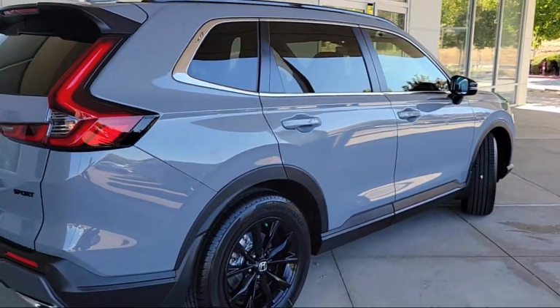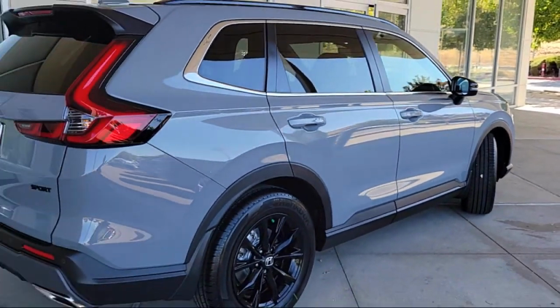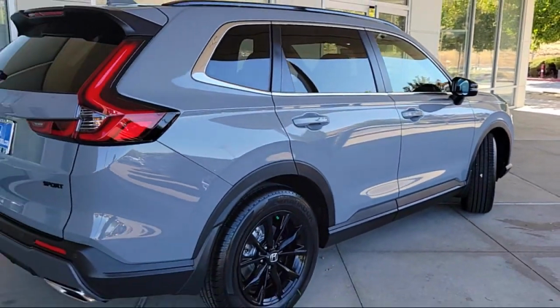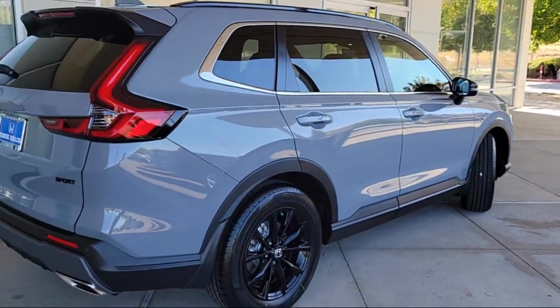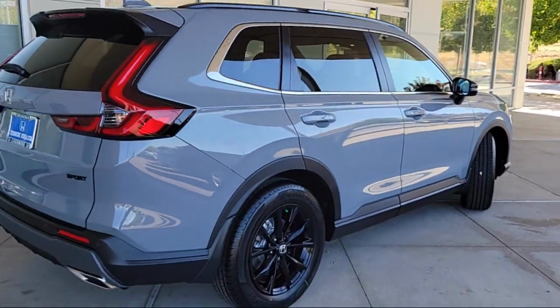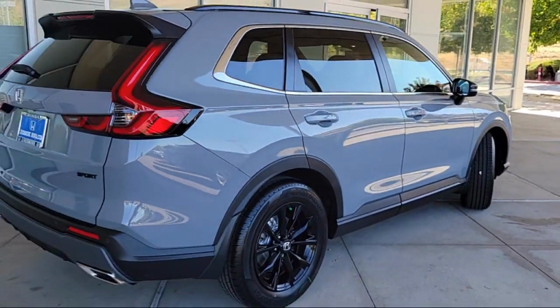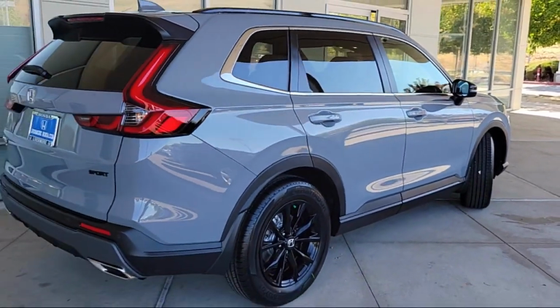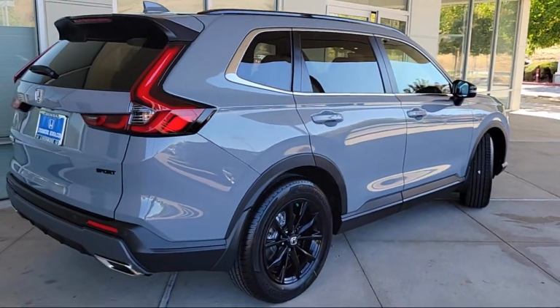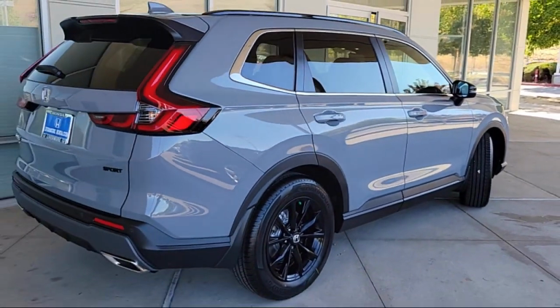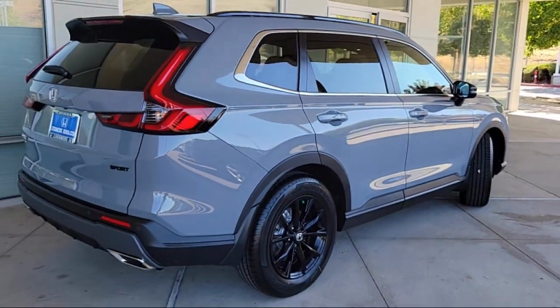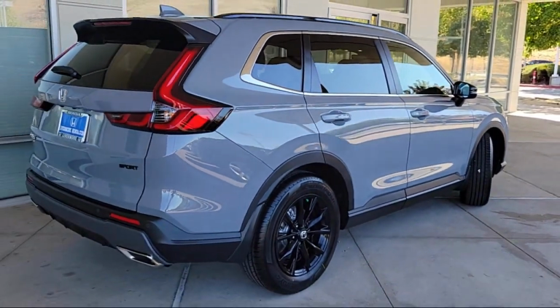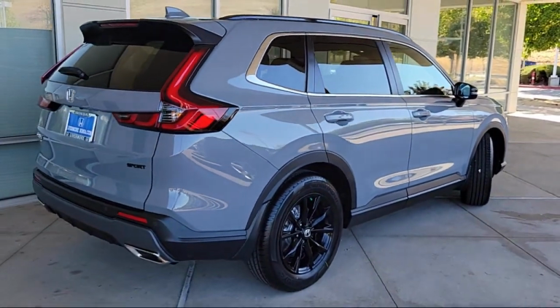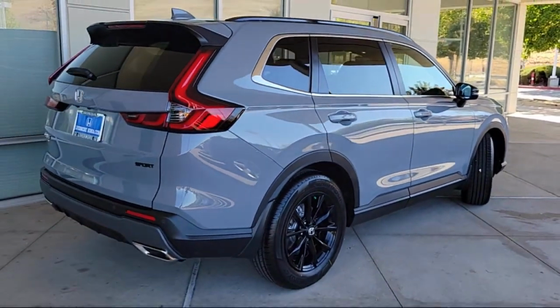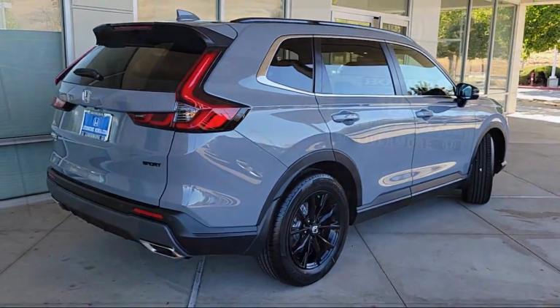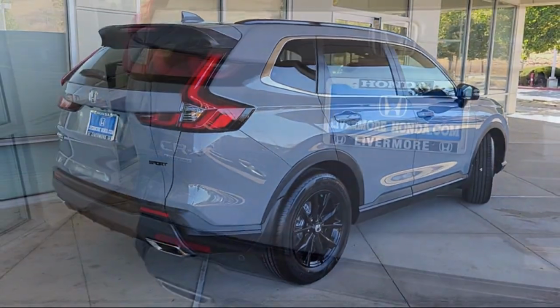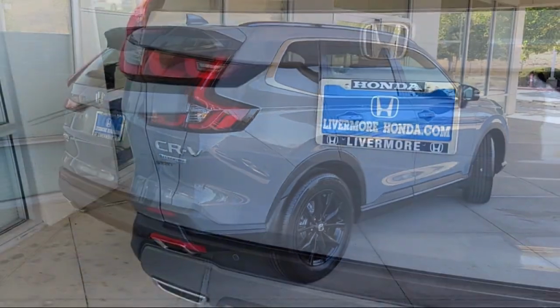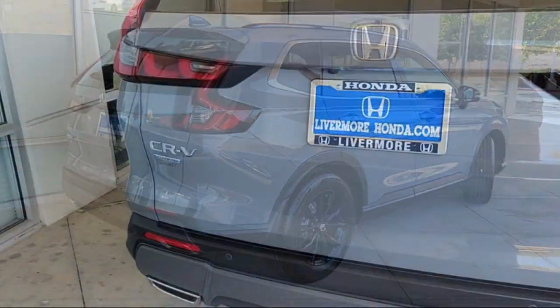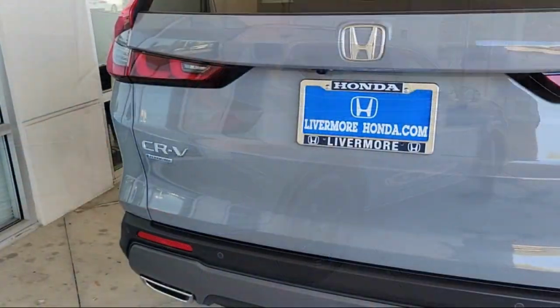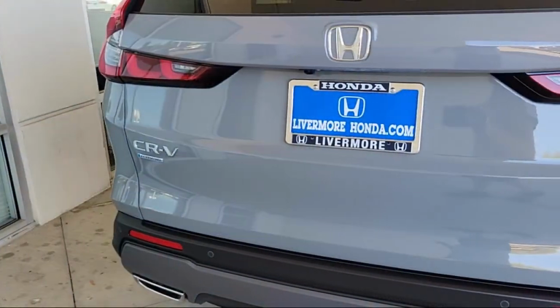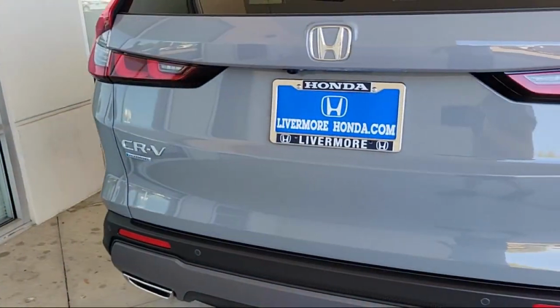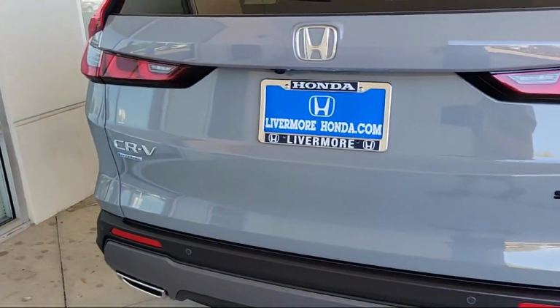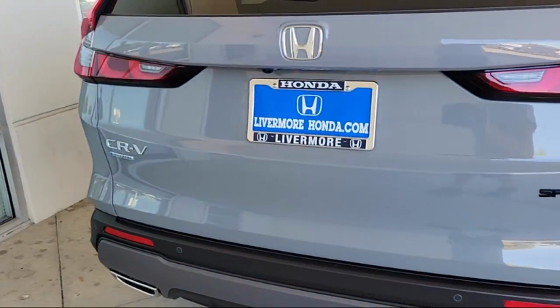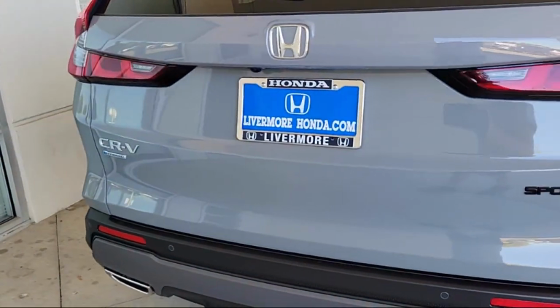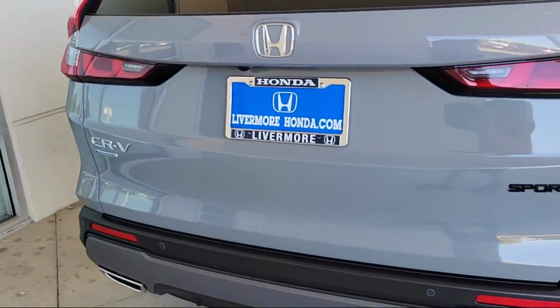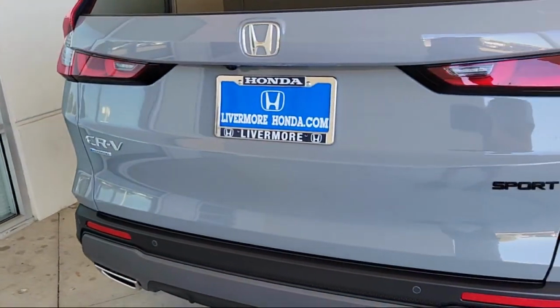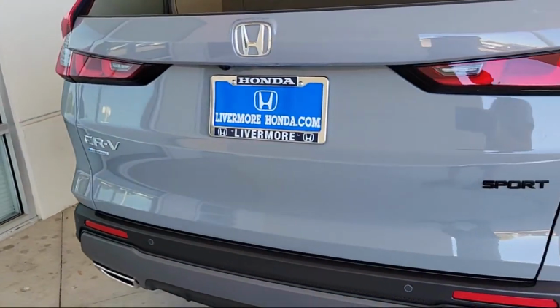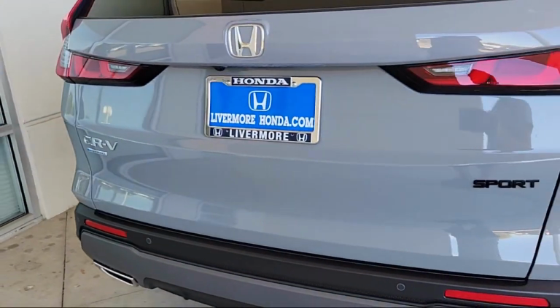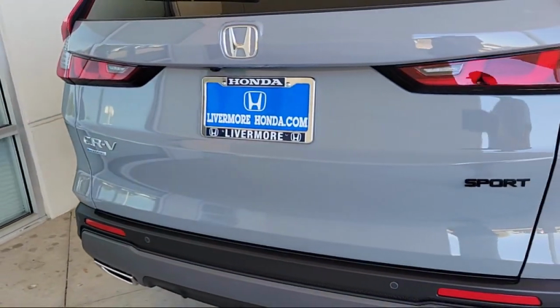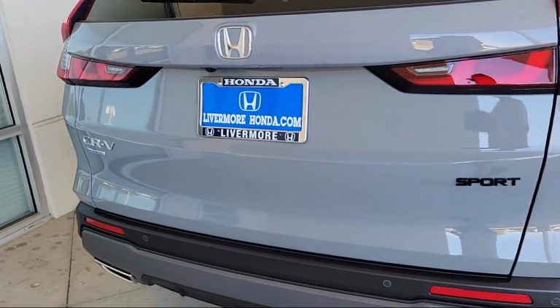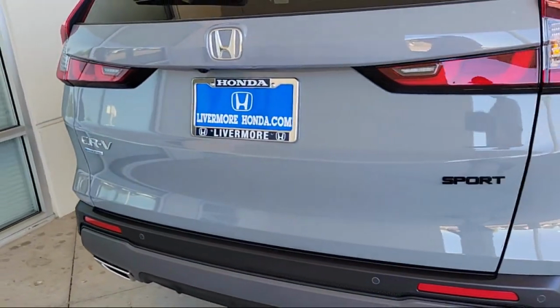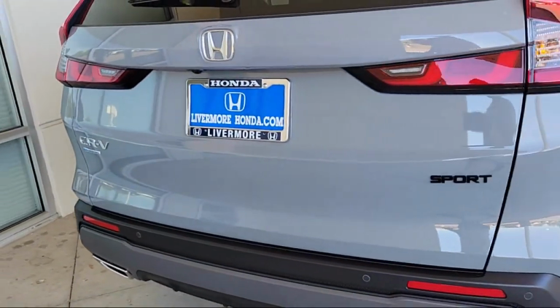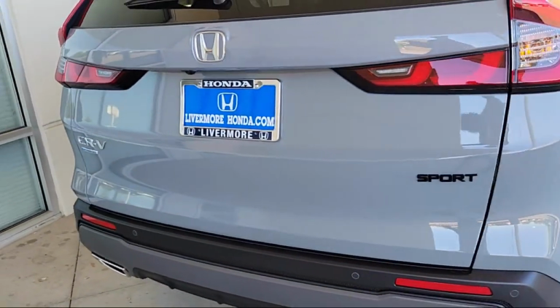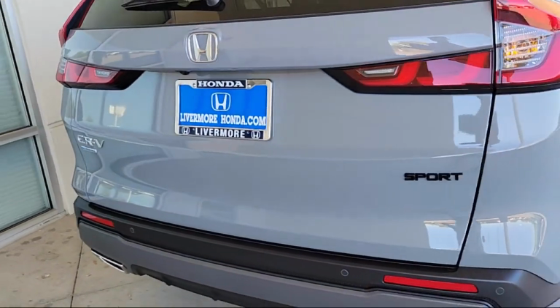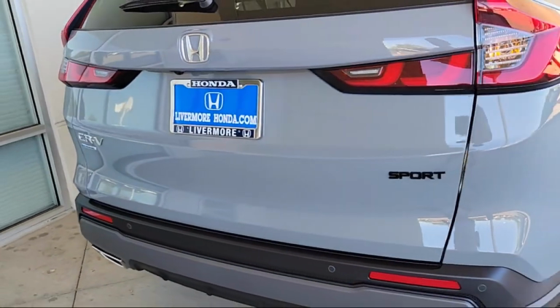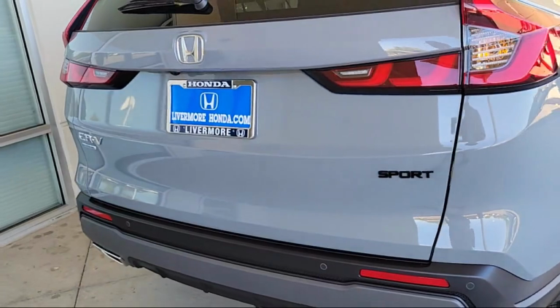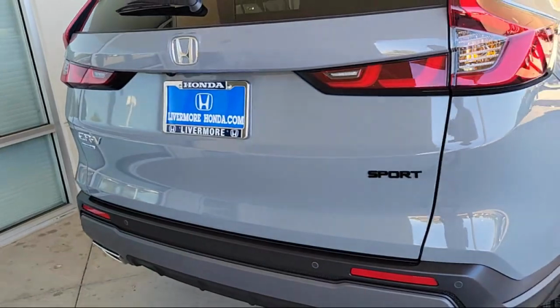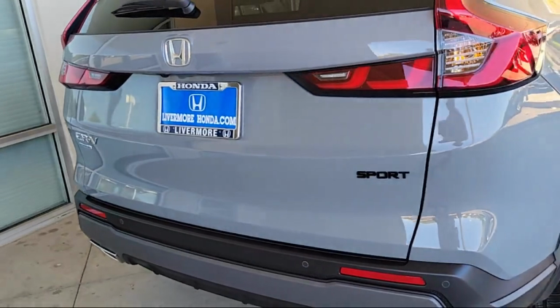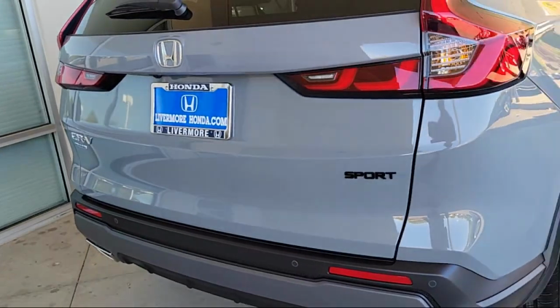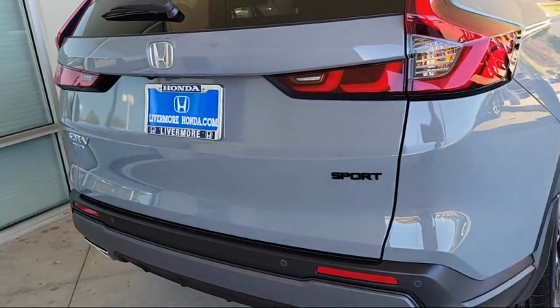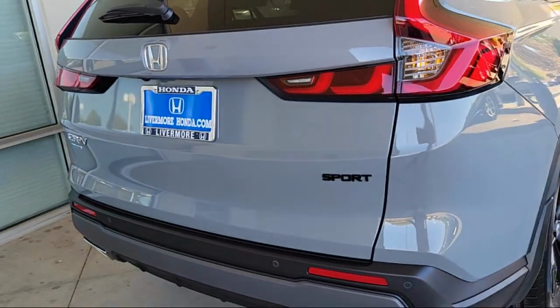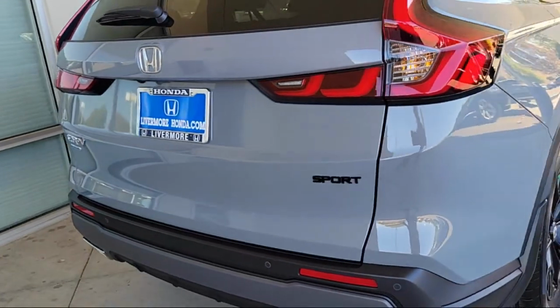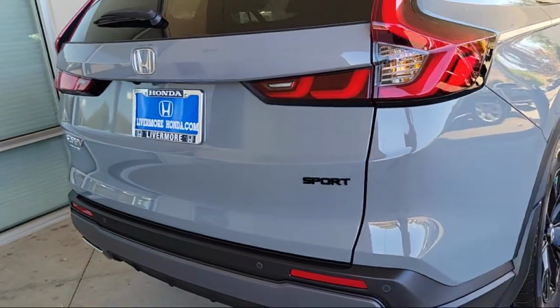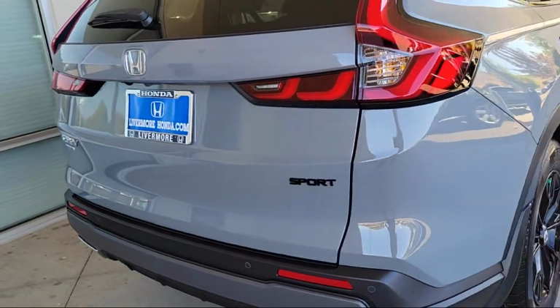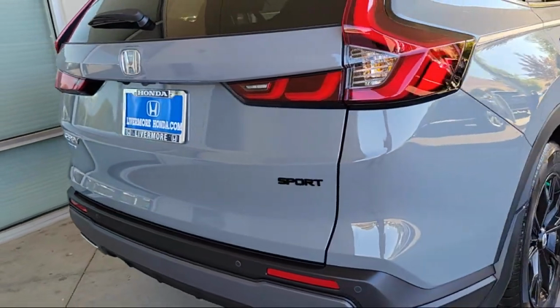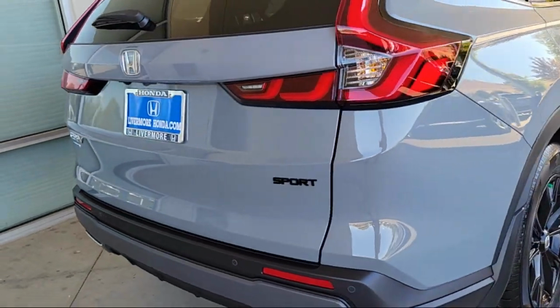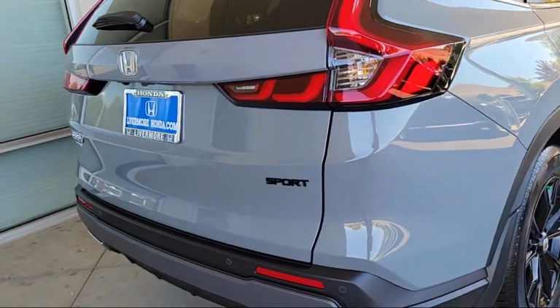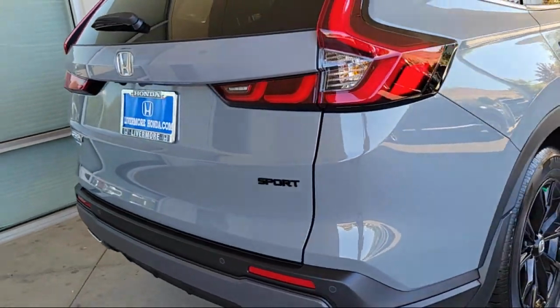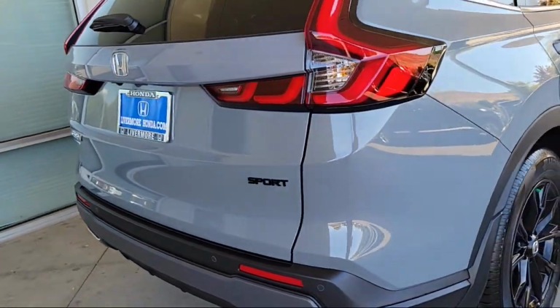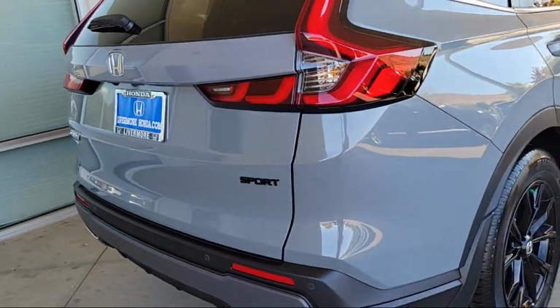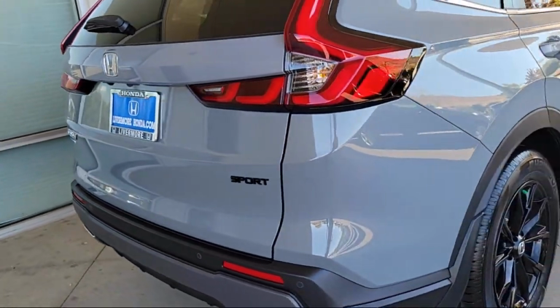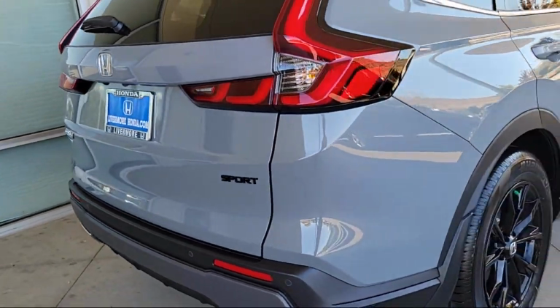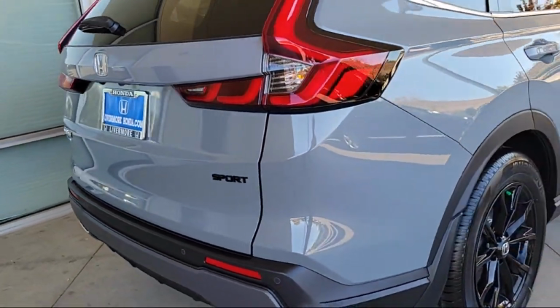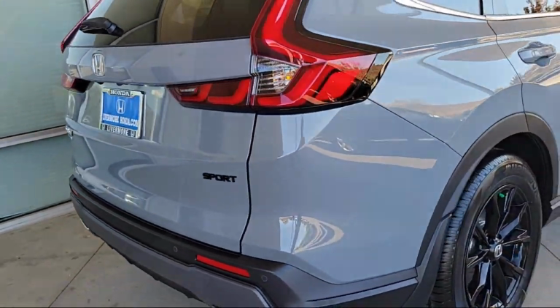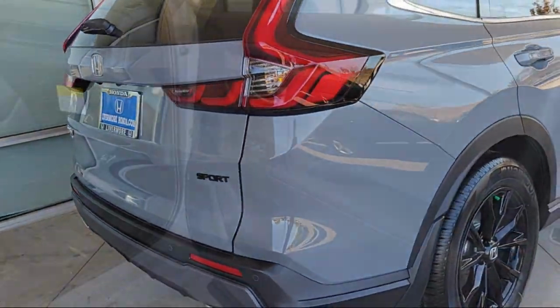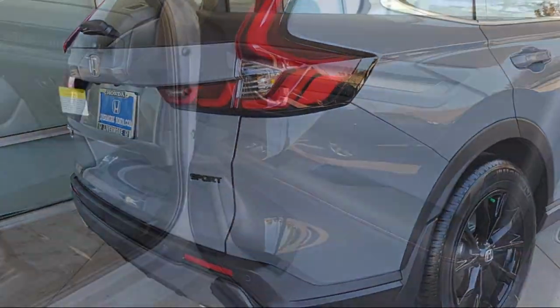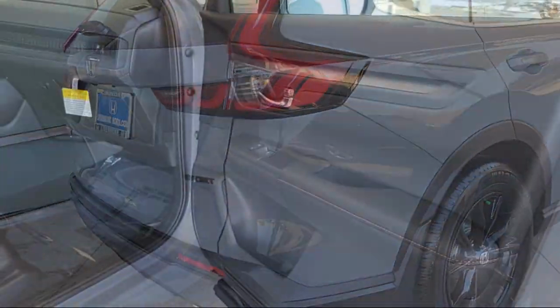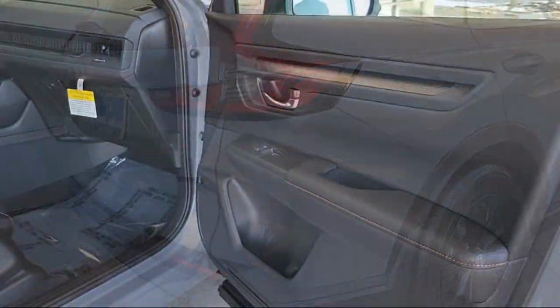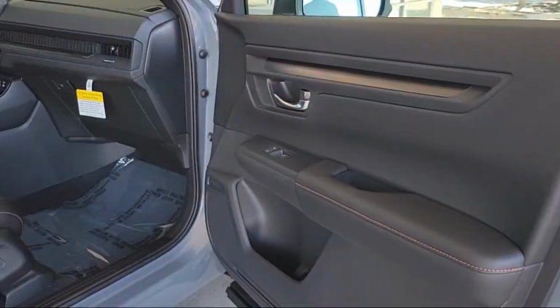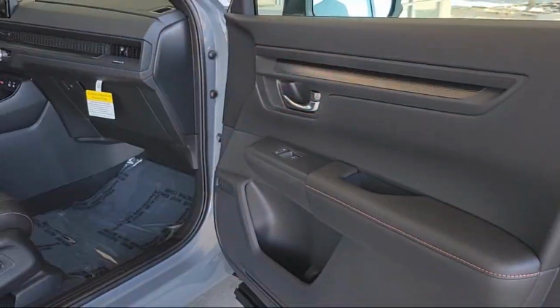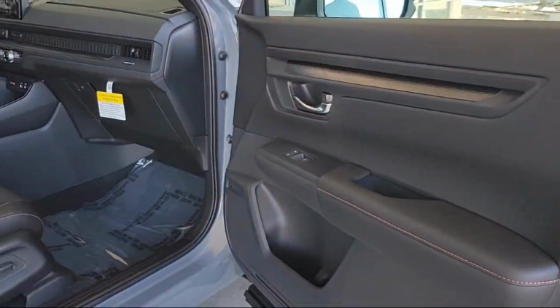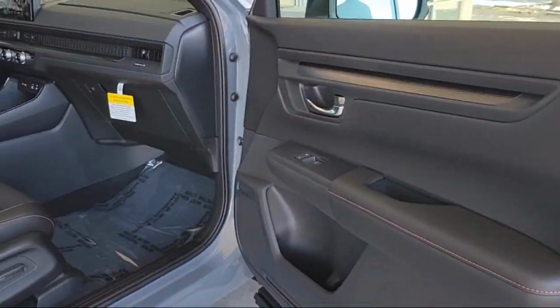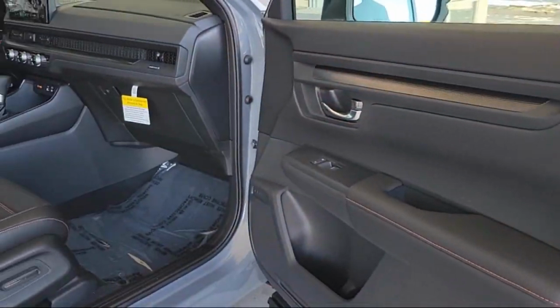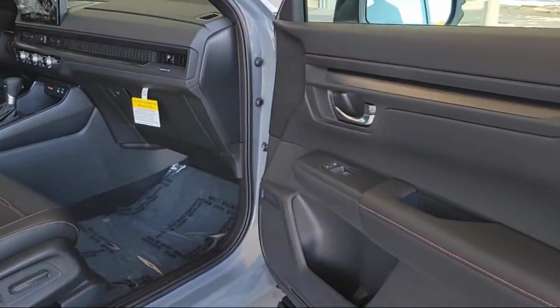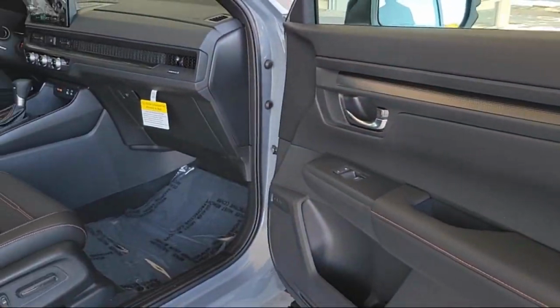Rear spoiler, keyless entry, auto high beam headlamp control, and Sirius XM satellite radio.